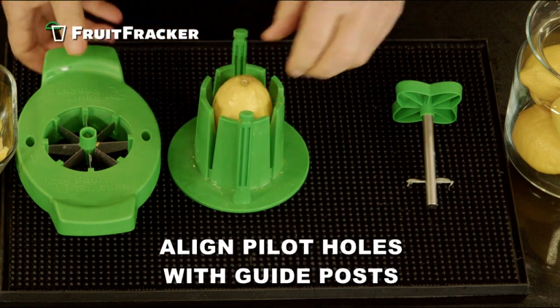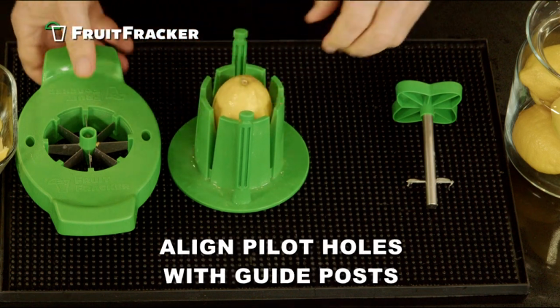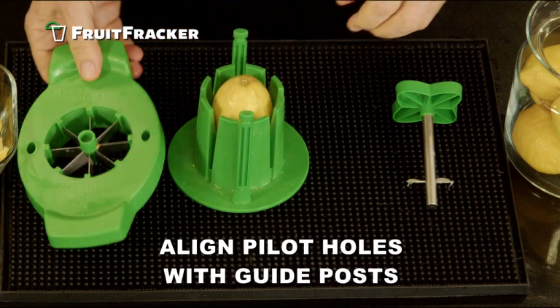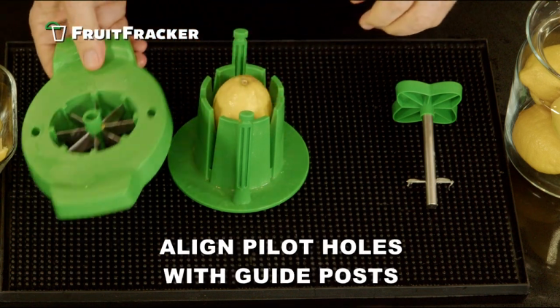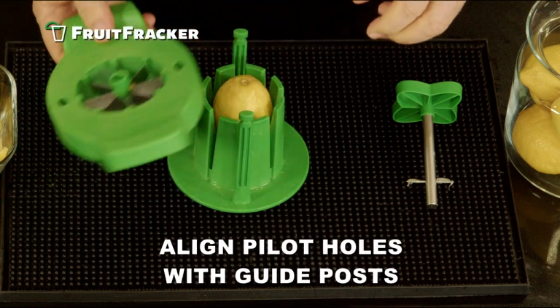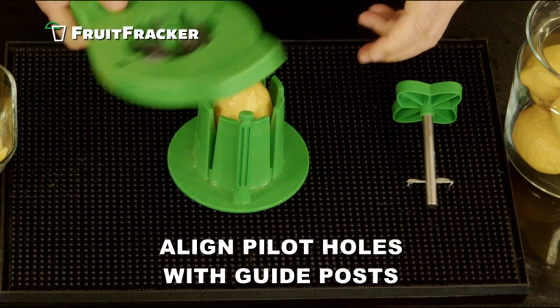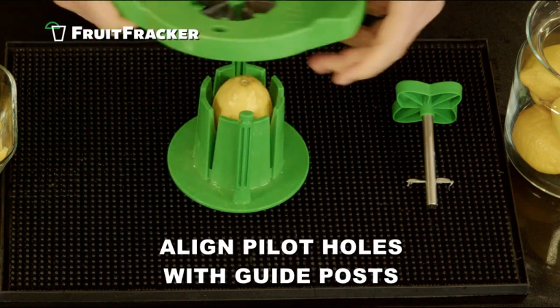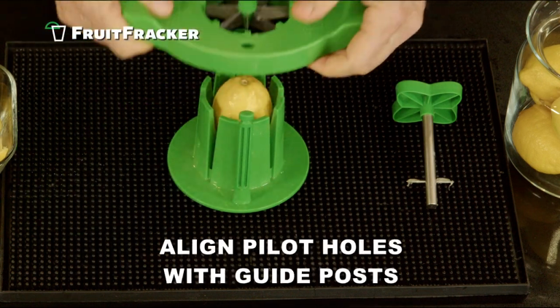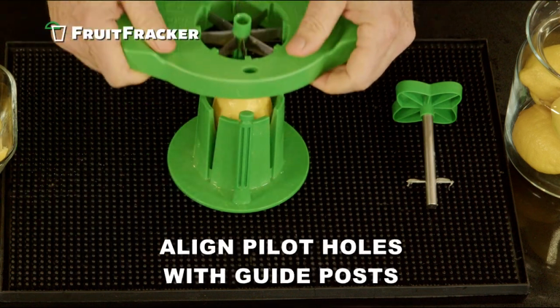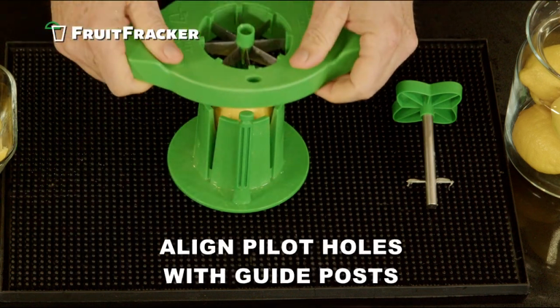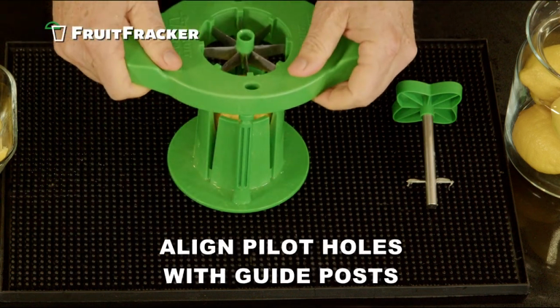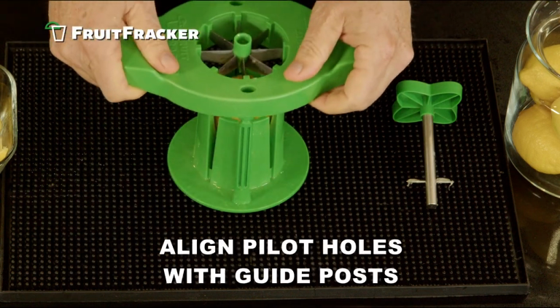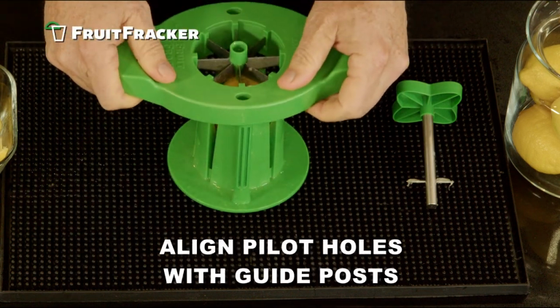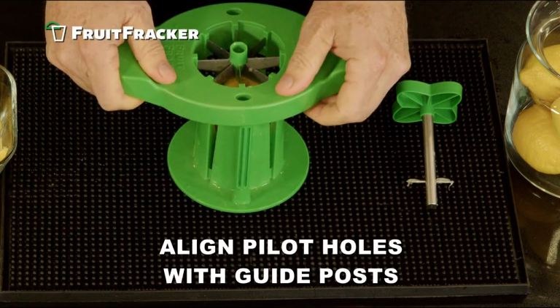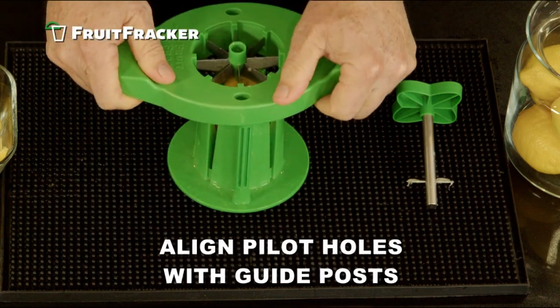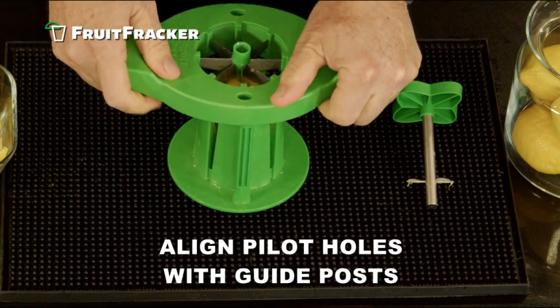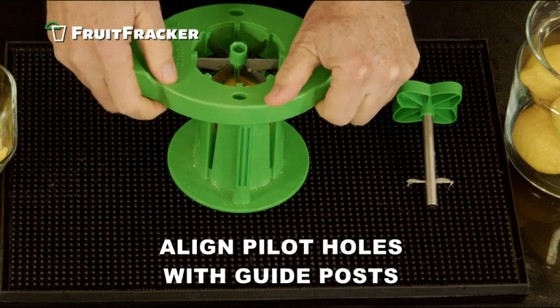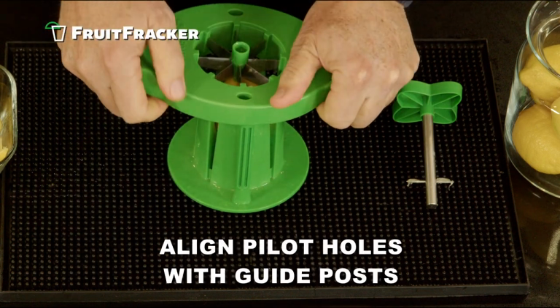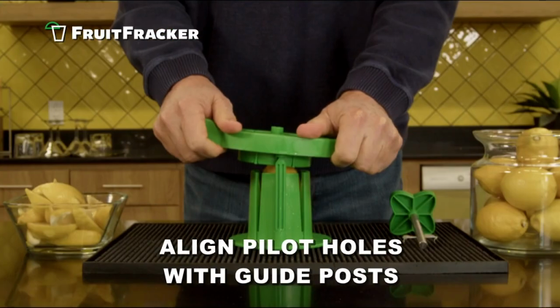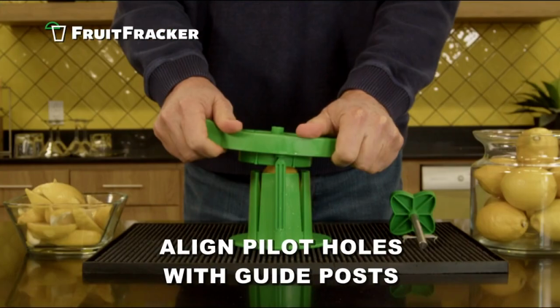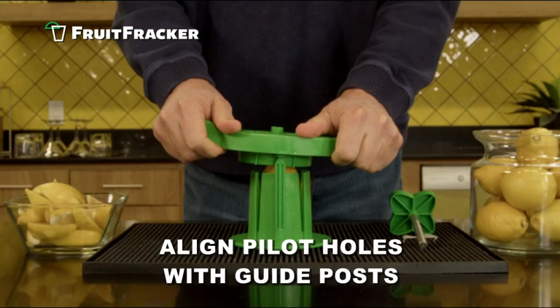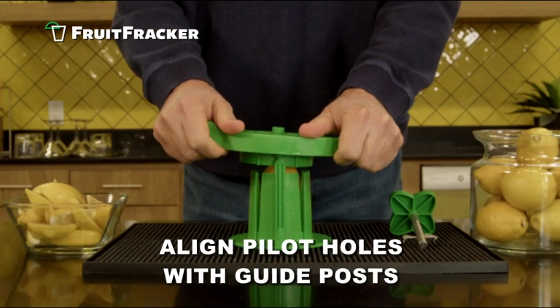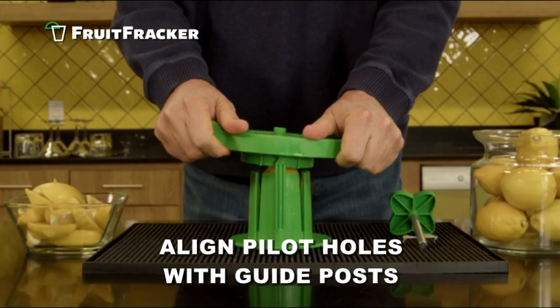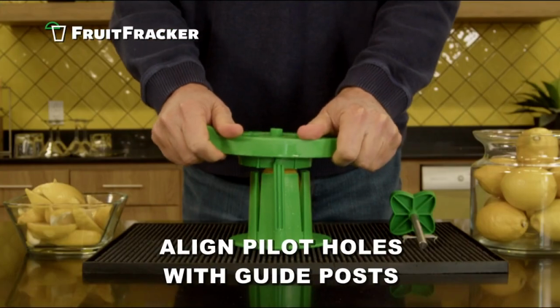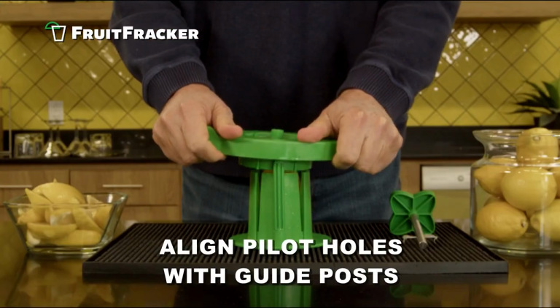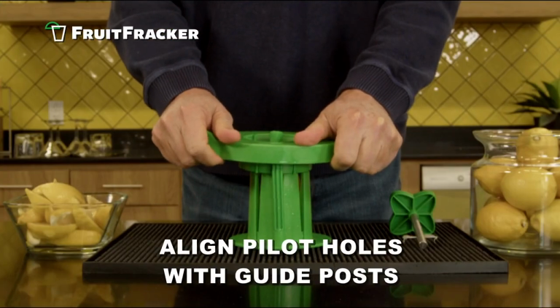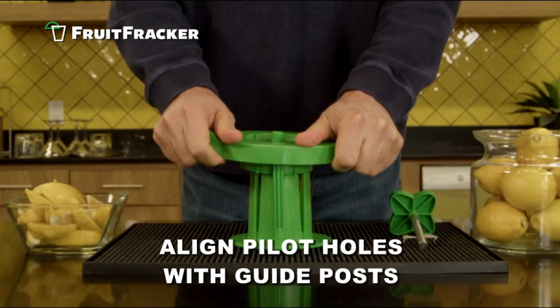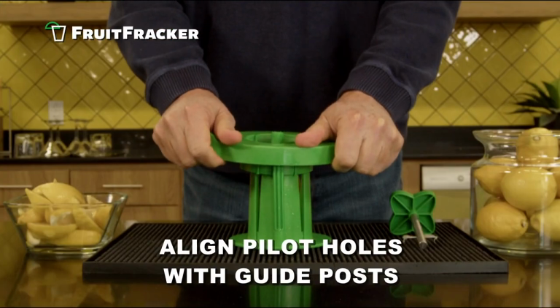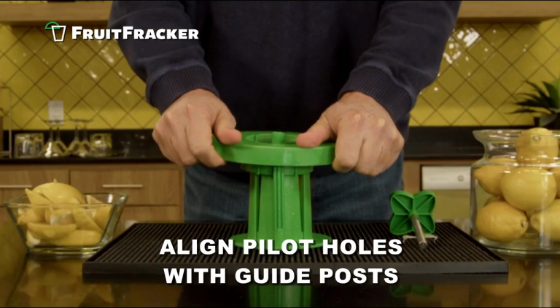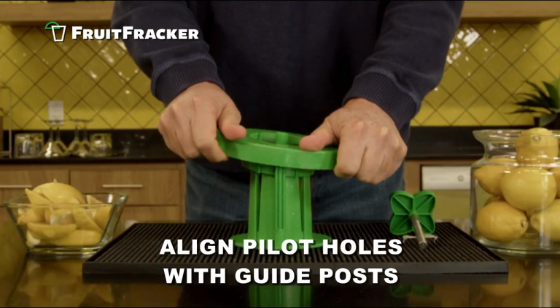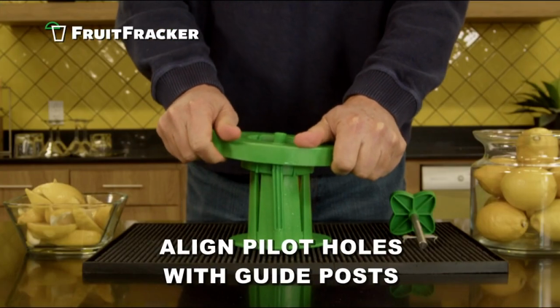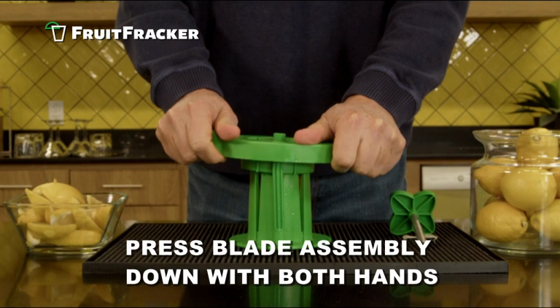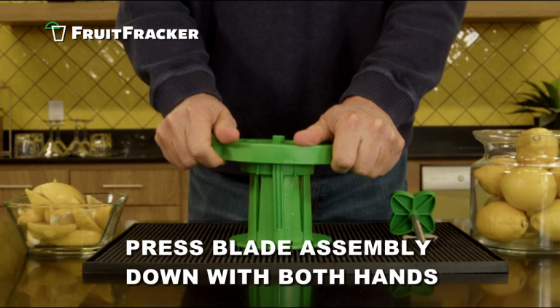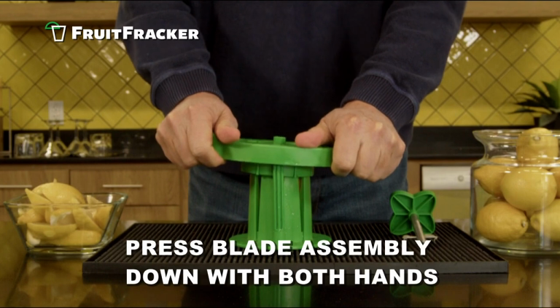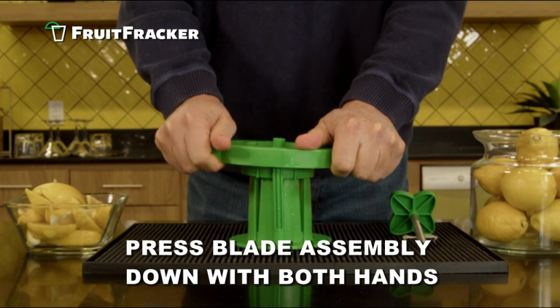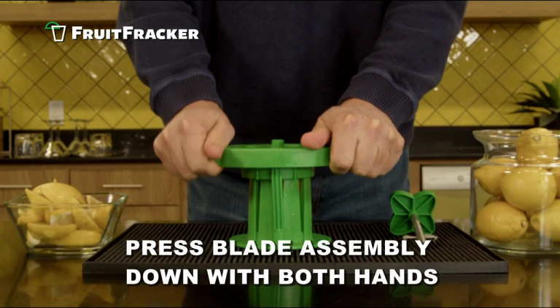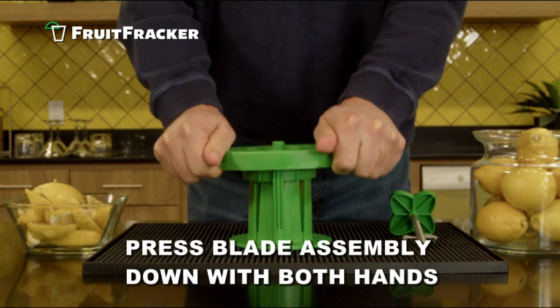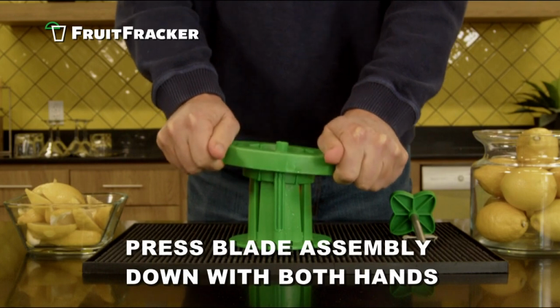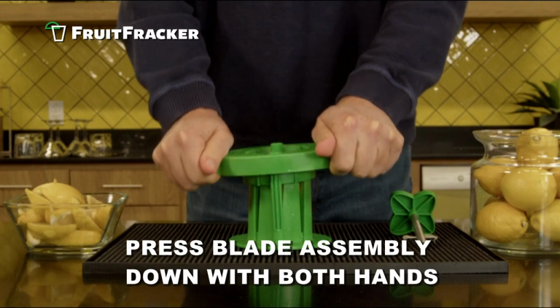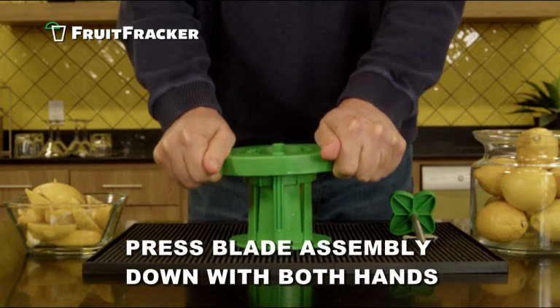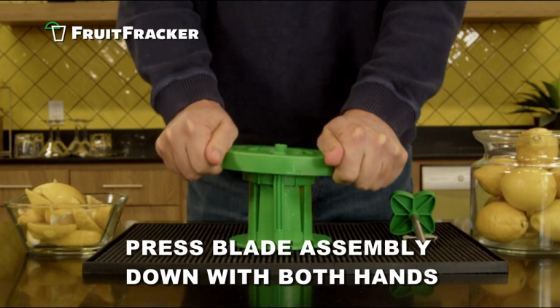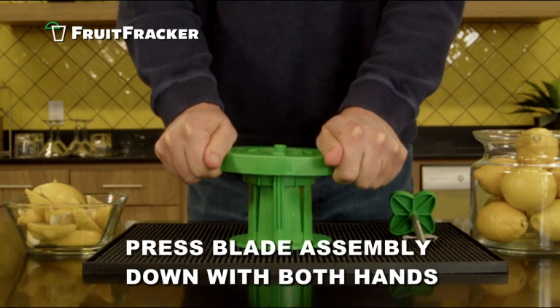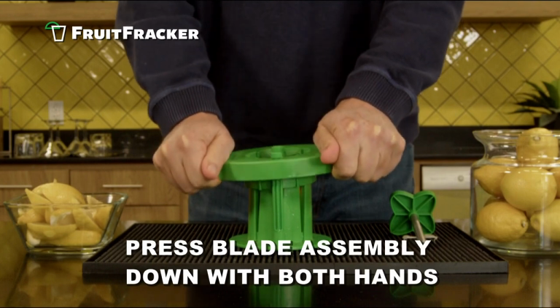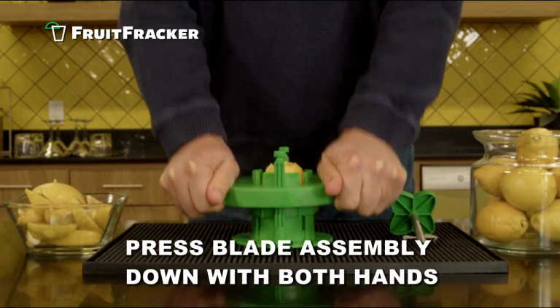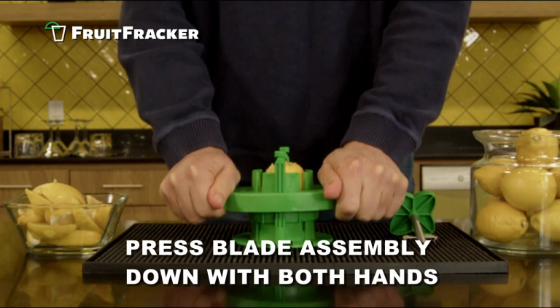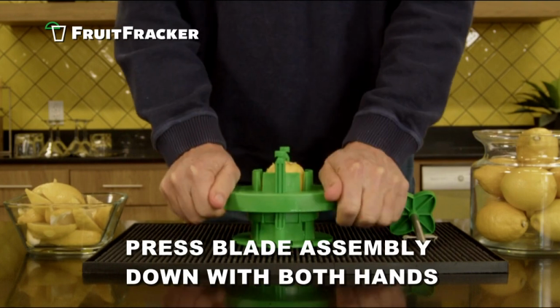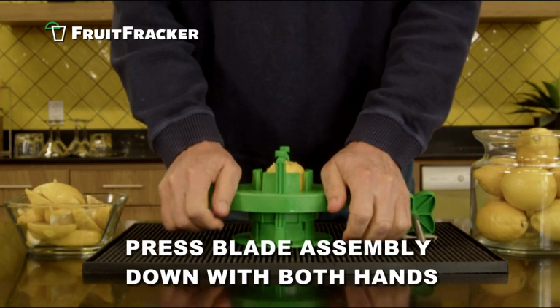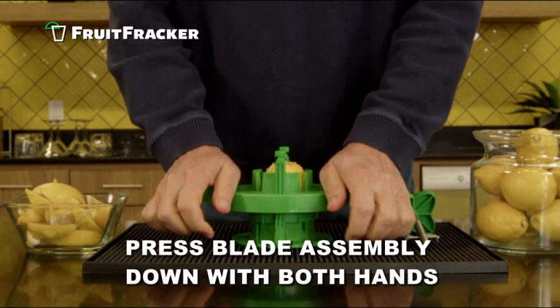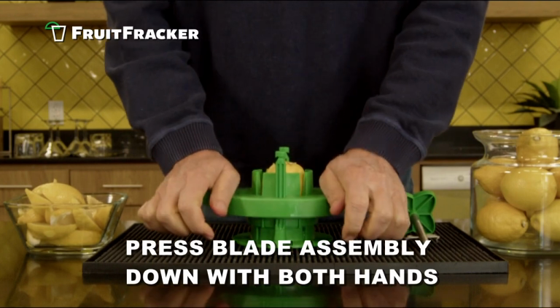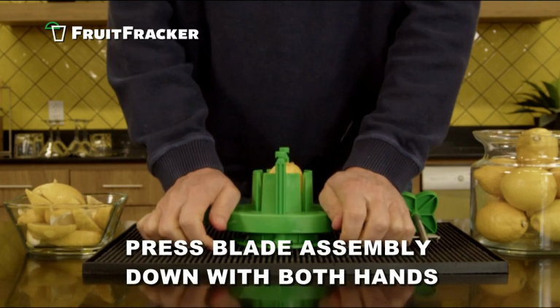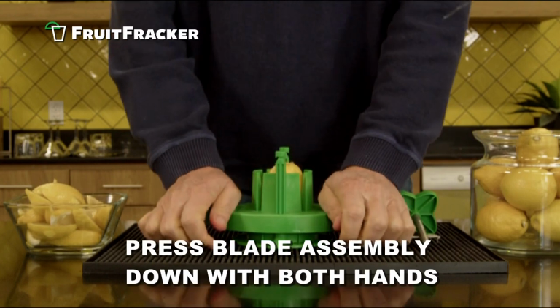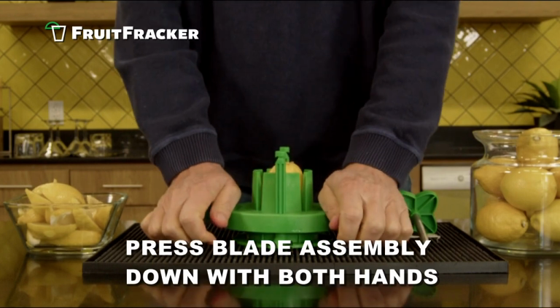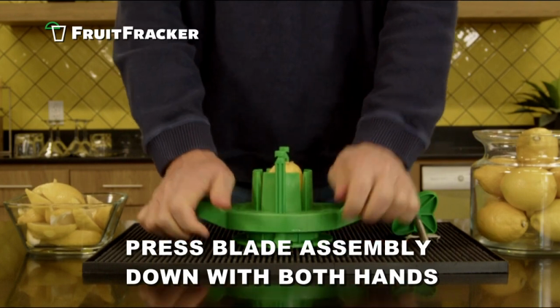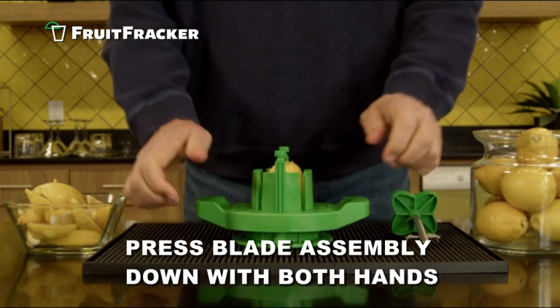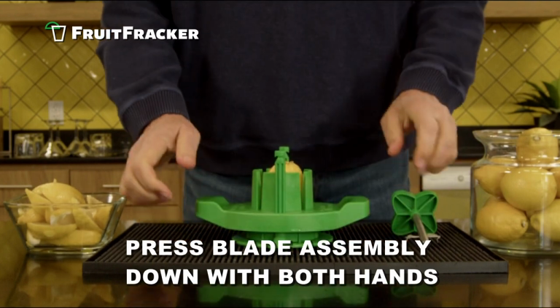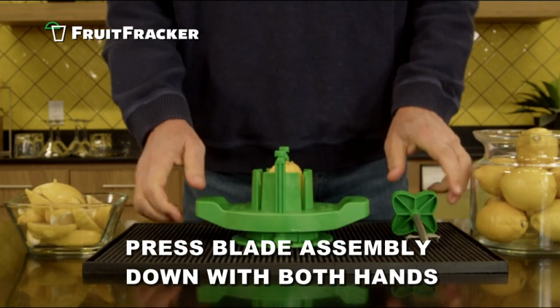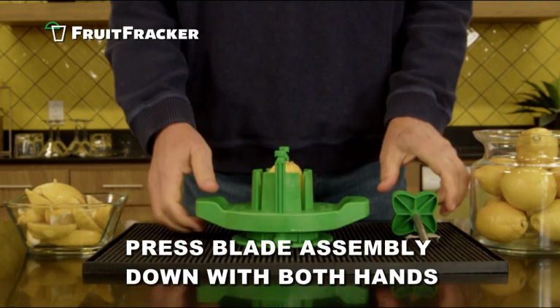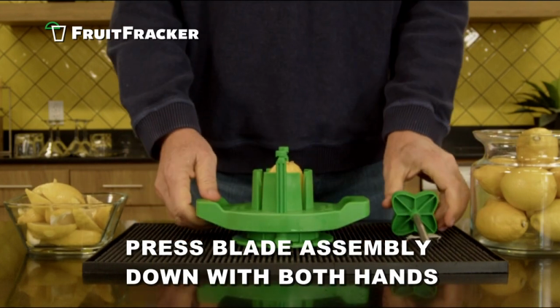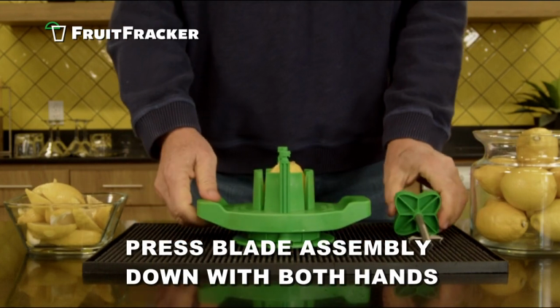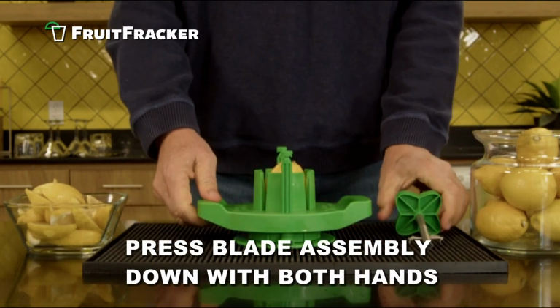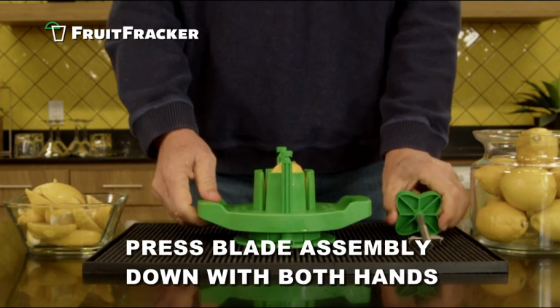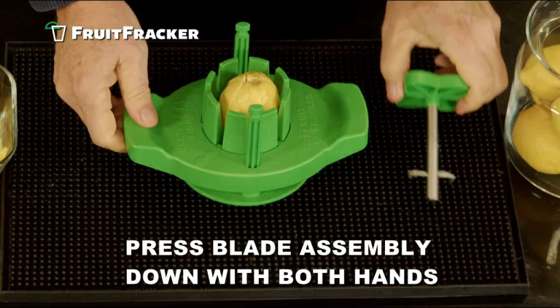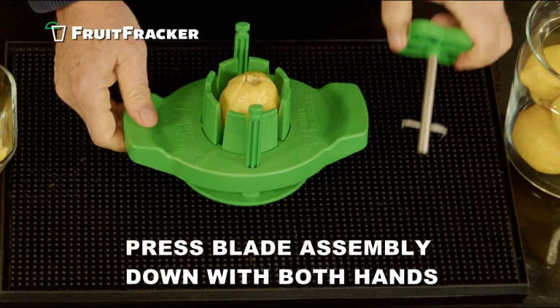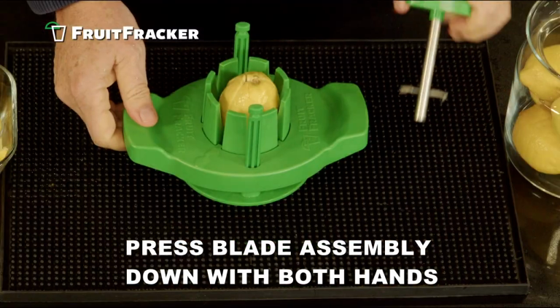Align the pilot holes of the blade assembly with the vertical guideposts. Use both hands to press down on the blade assembly to cut the fruit into wedges.